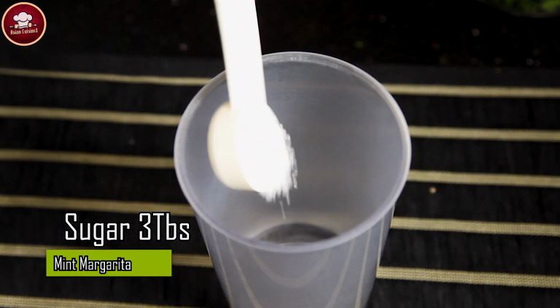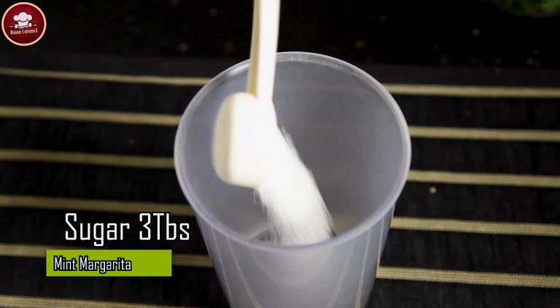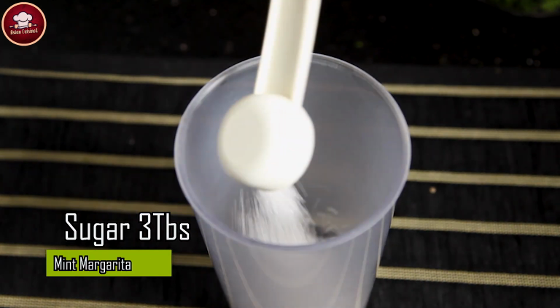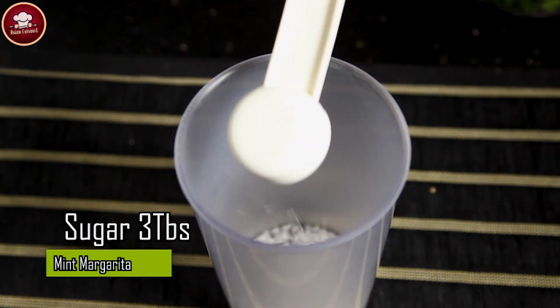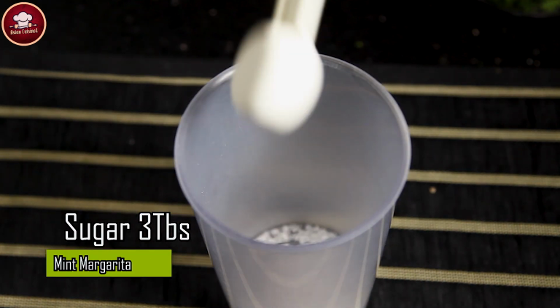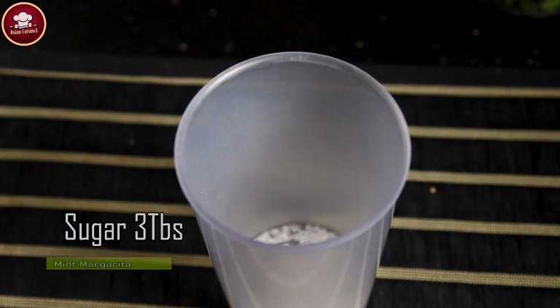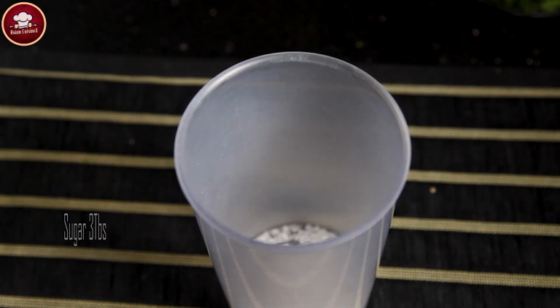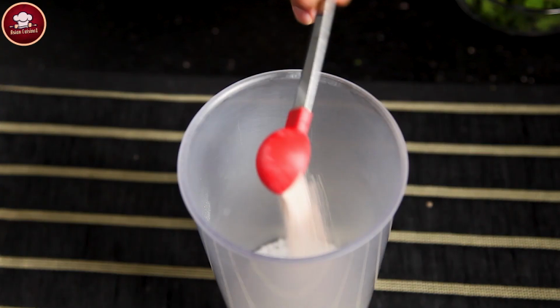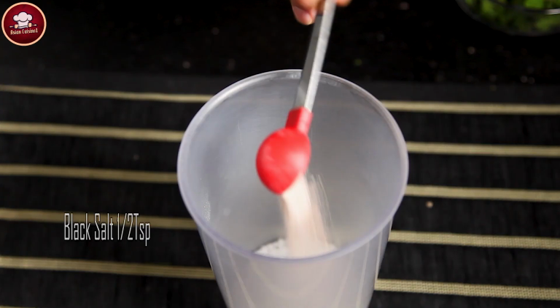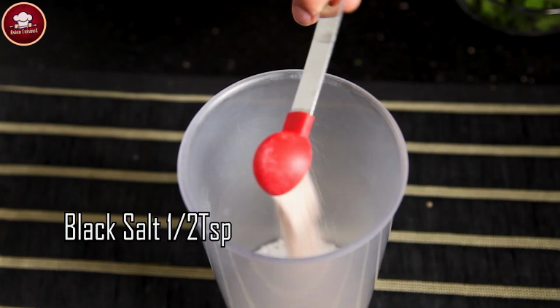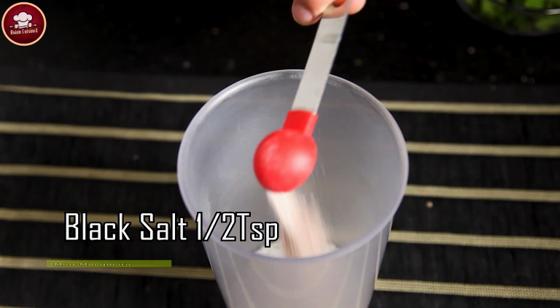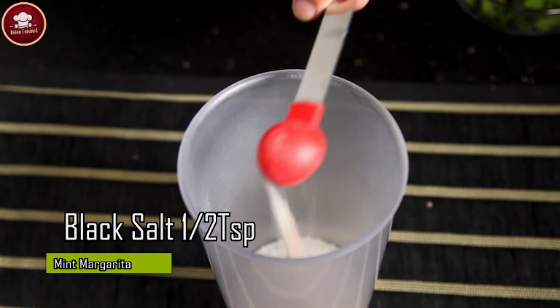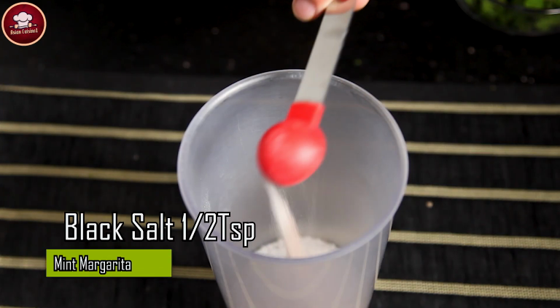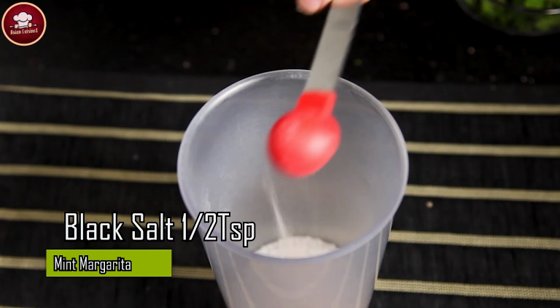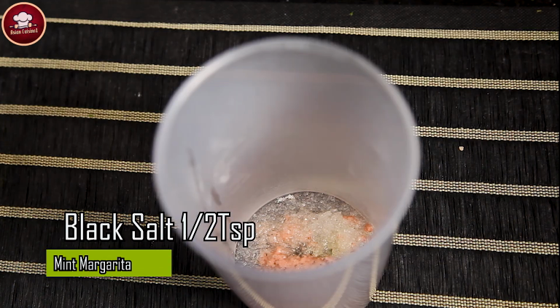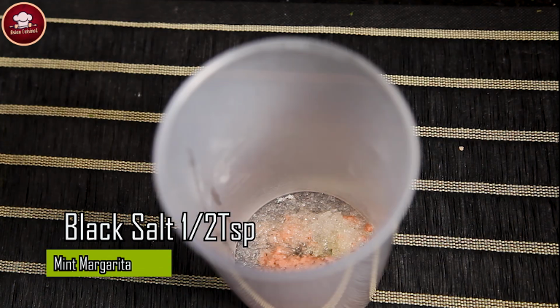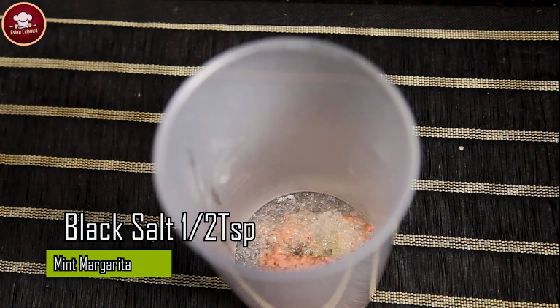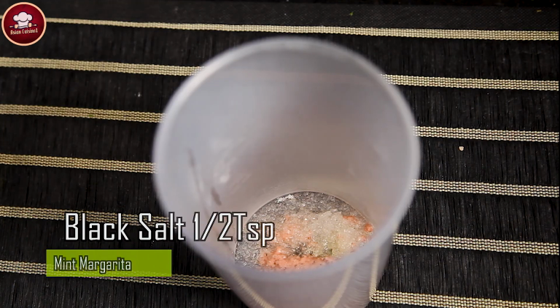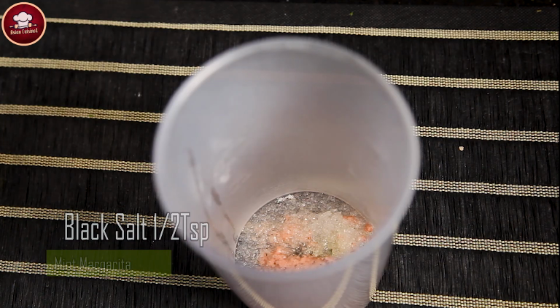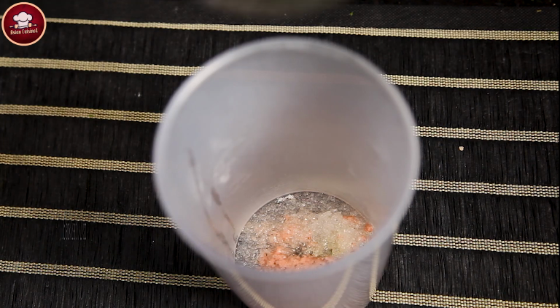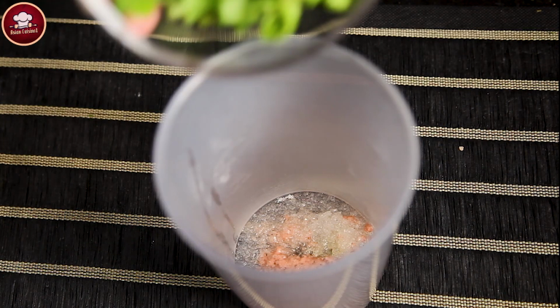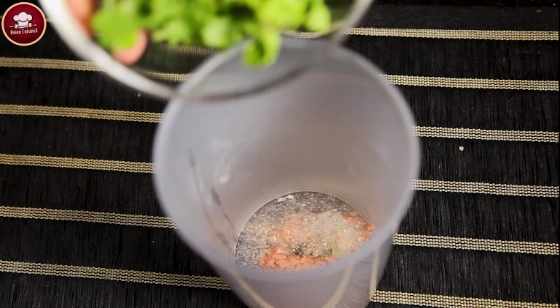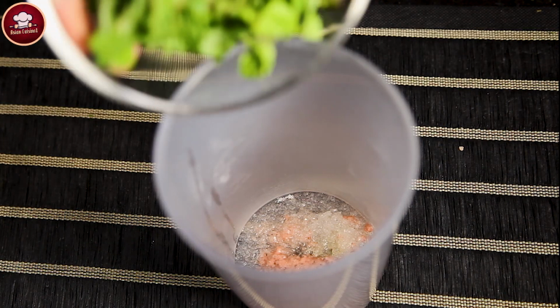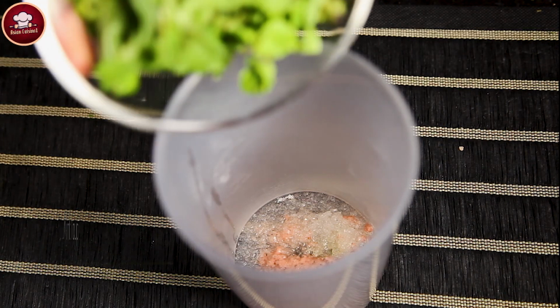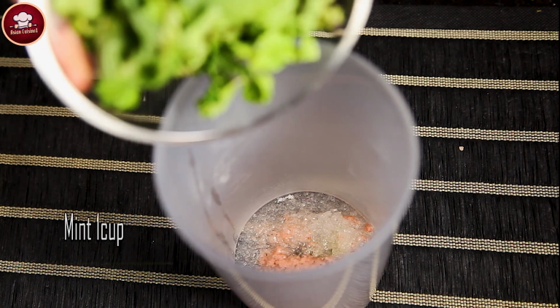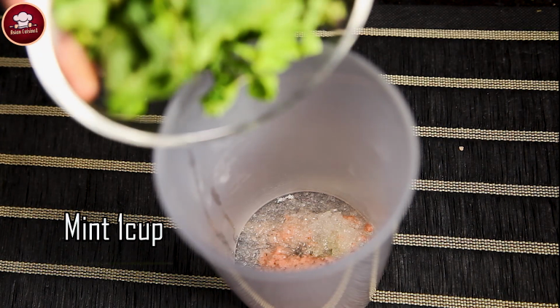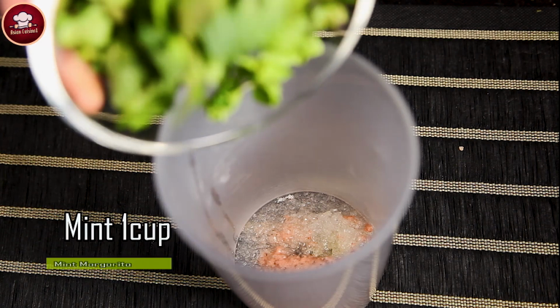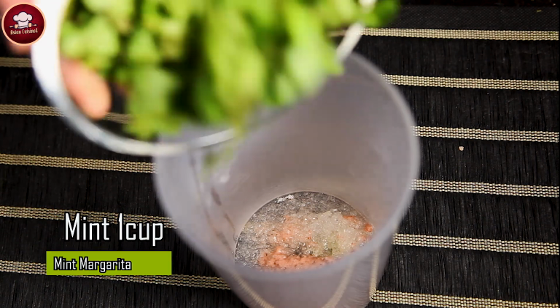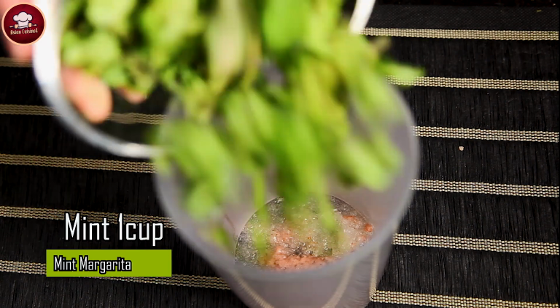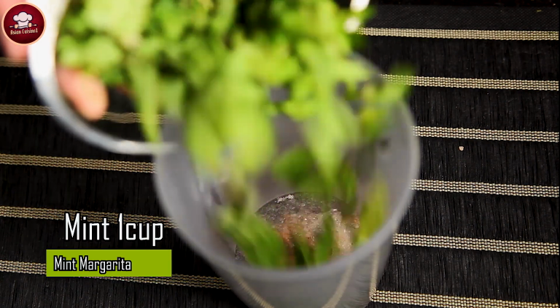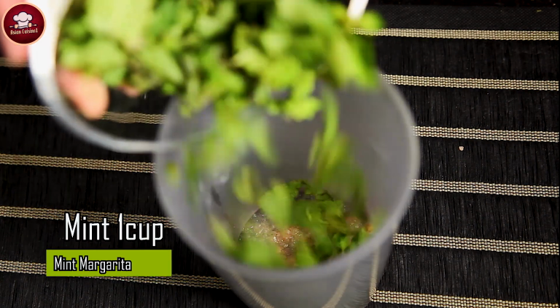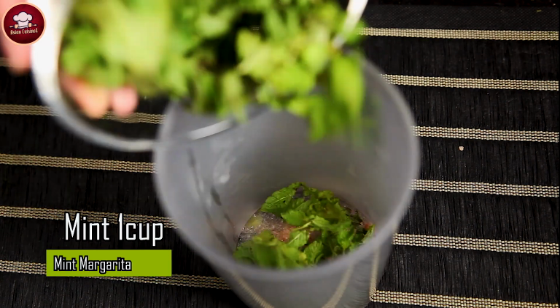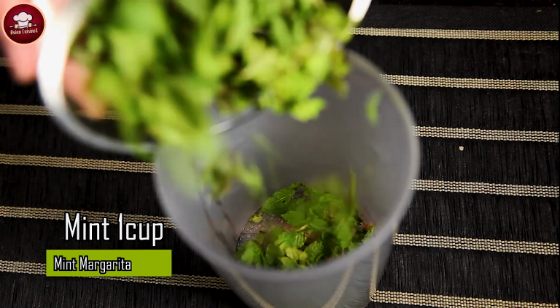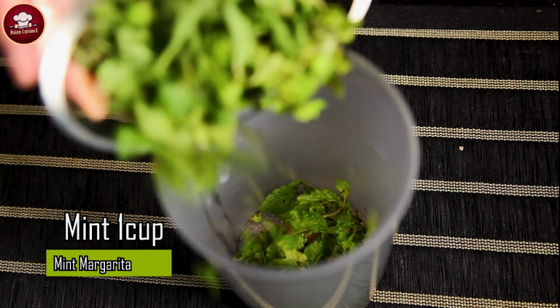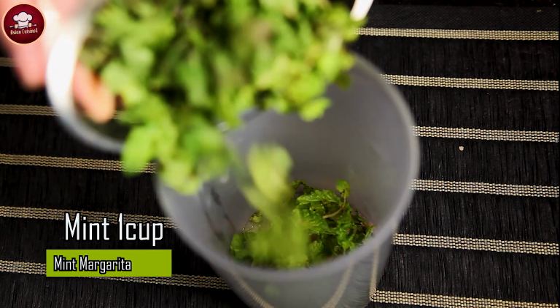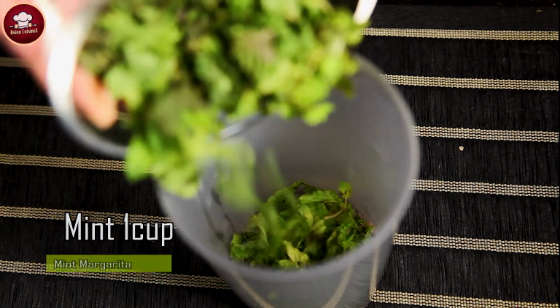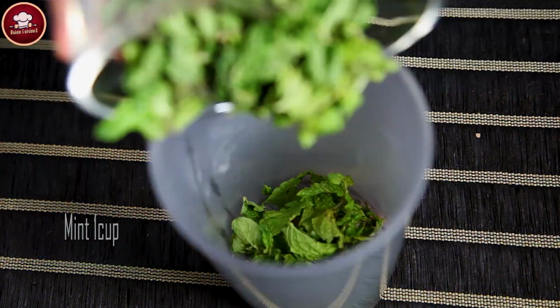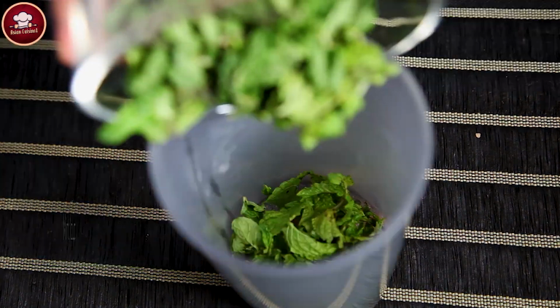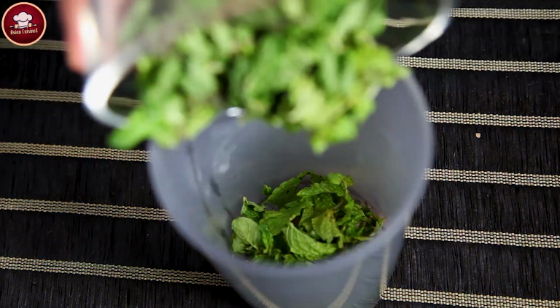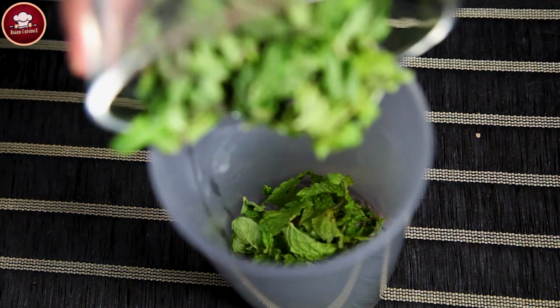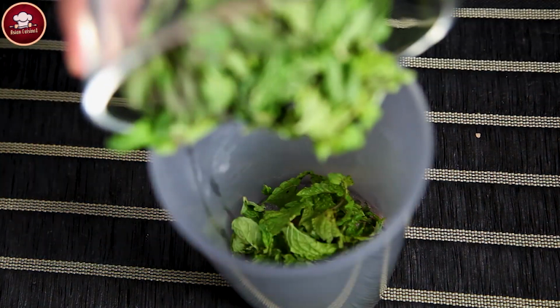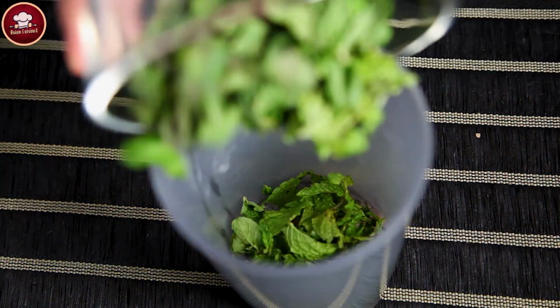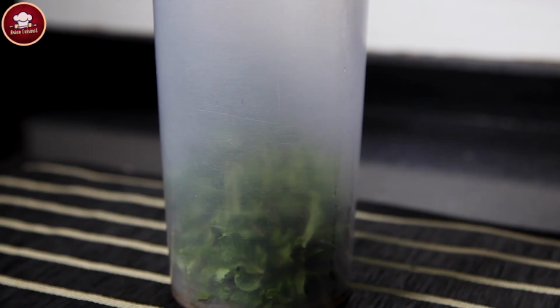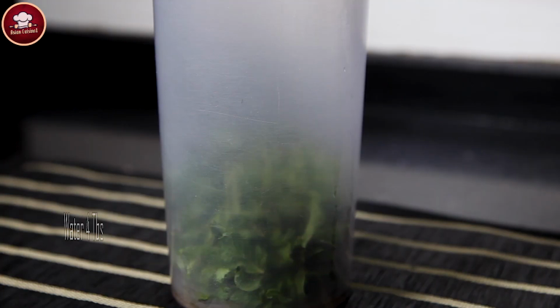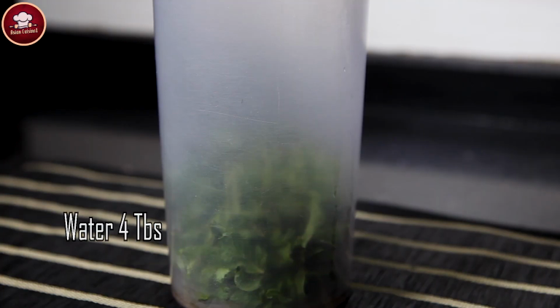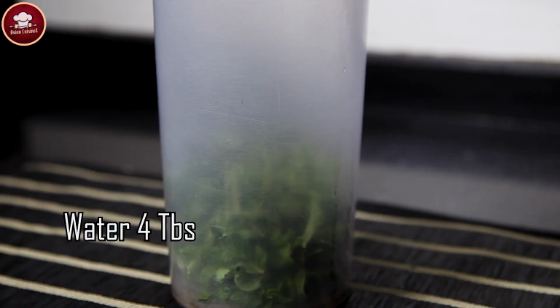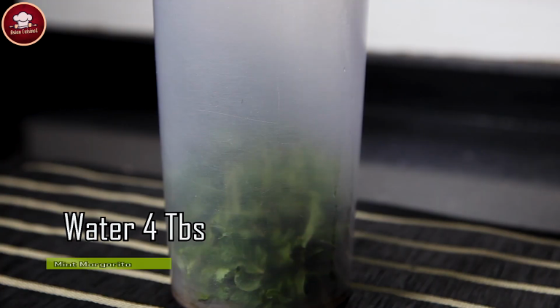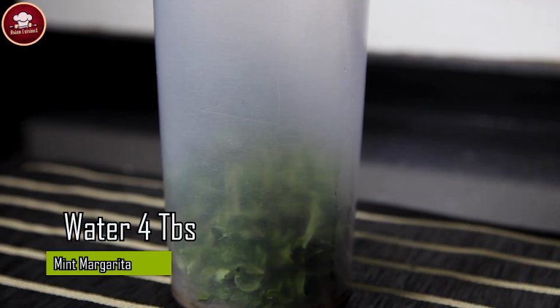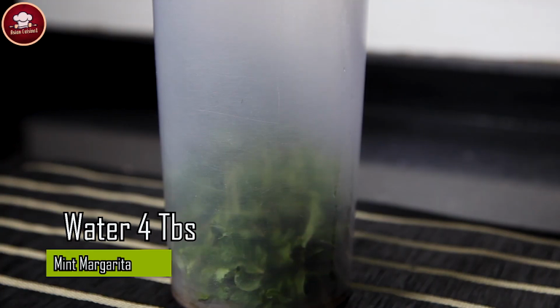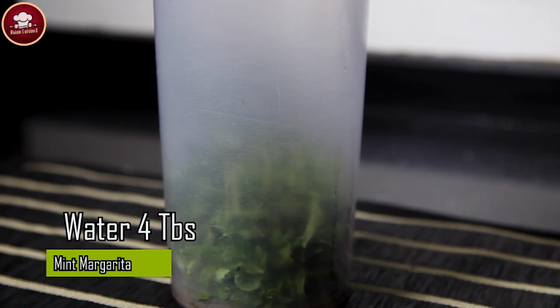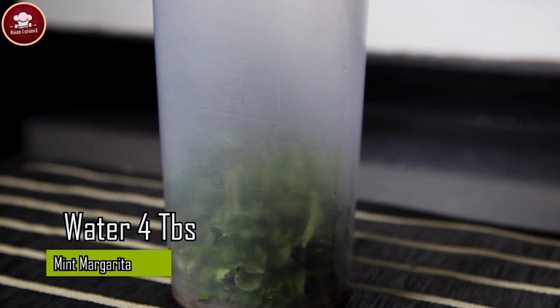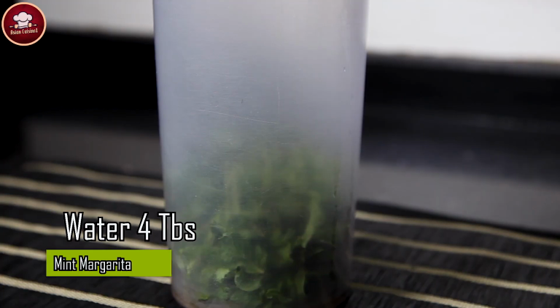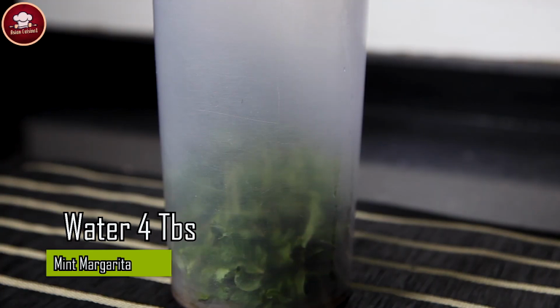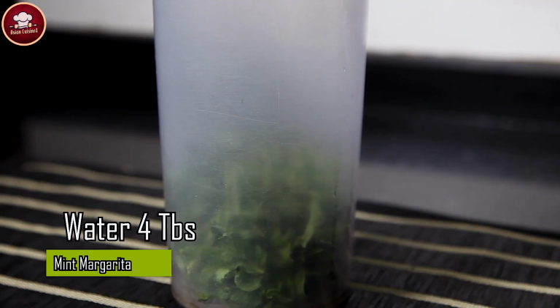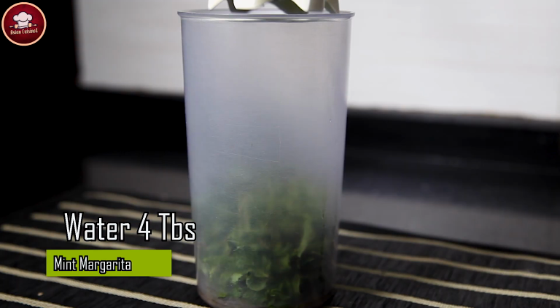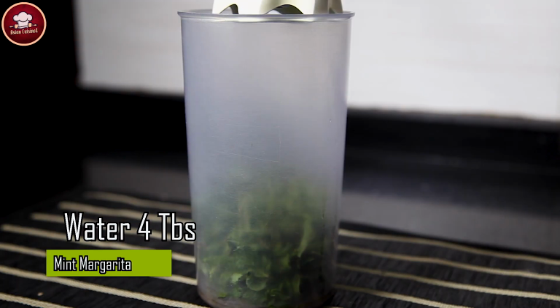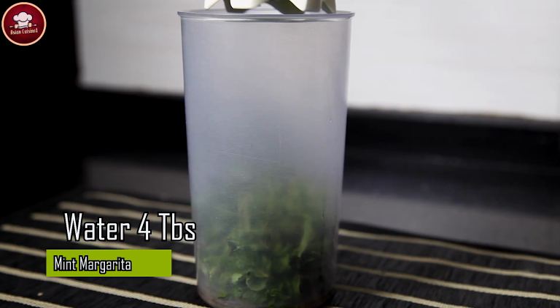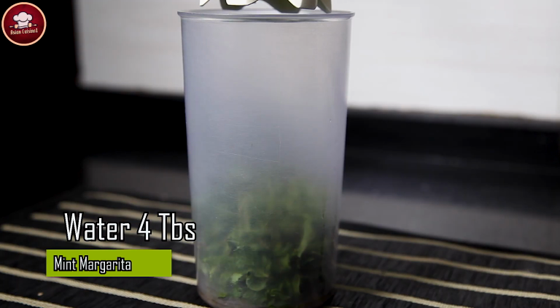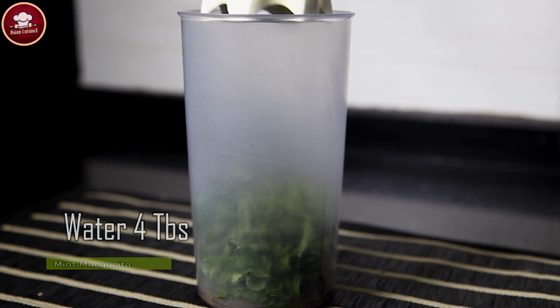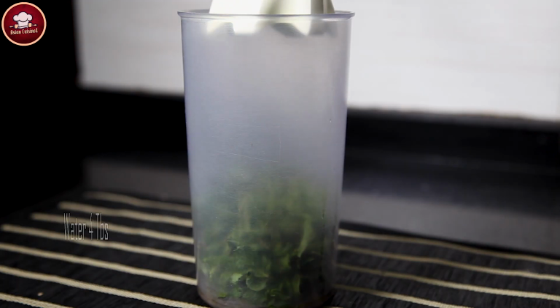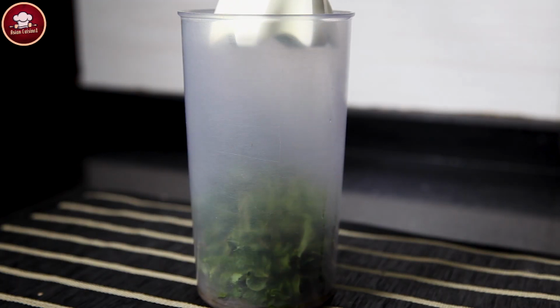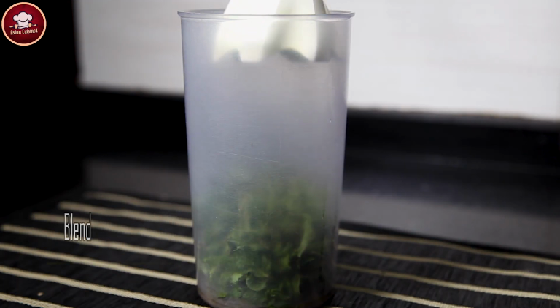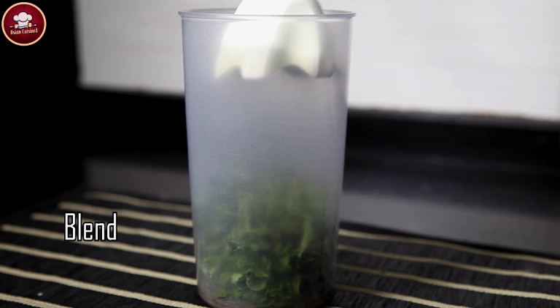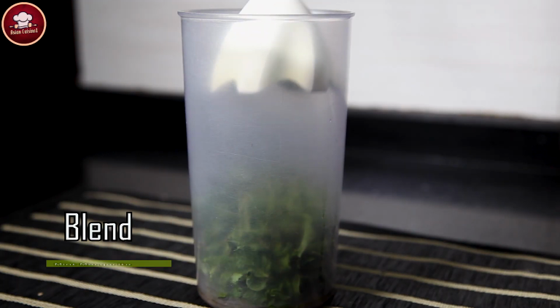Chini (sugar) 3 tbsp. Kala Namak (black salt) 1.5 tsp. Pudinay (mint) 1 cup. 4 tbsp. Blend it.